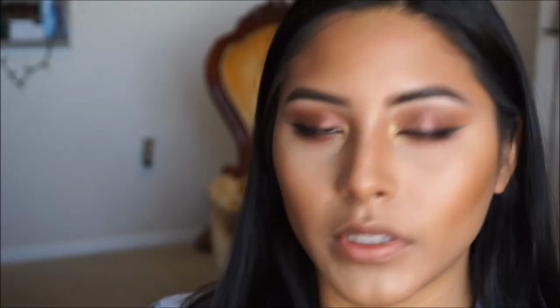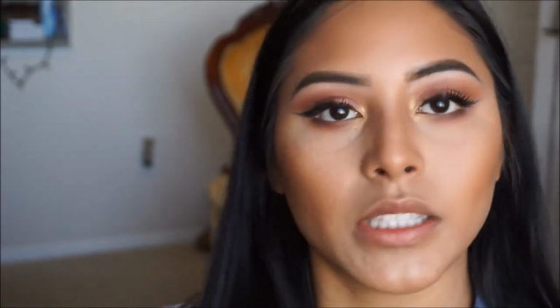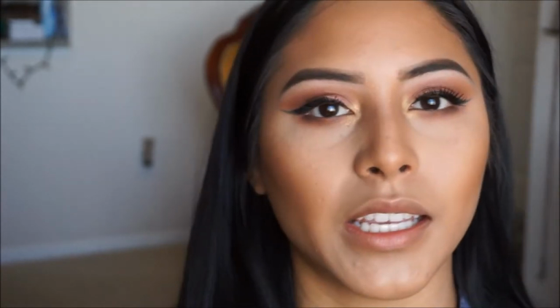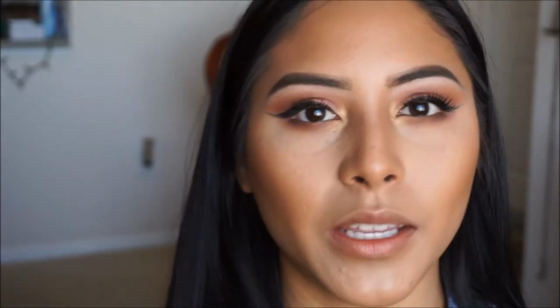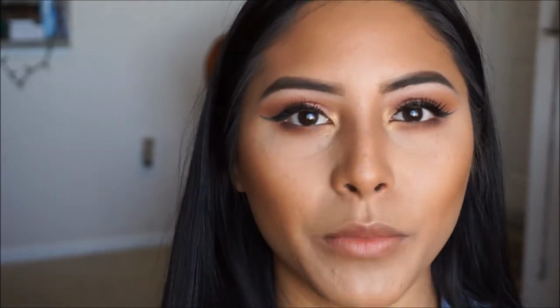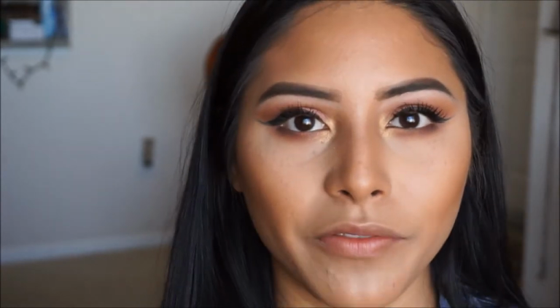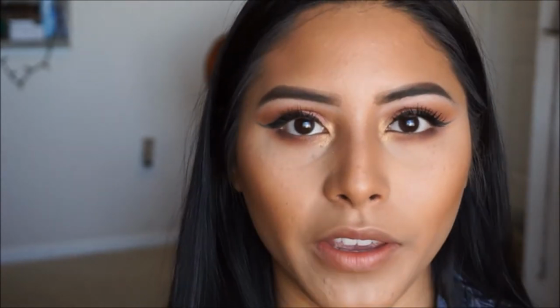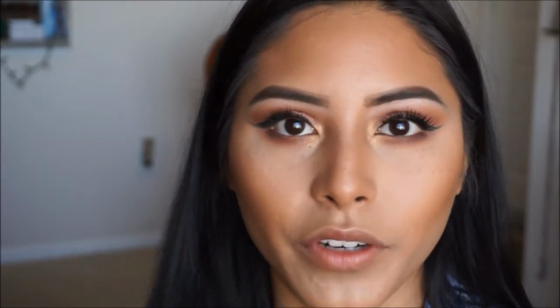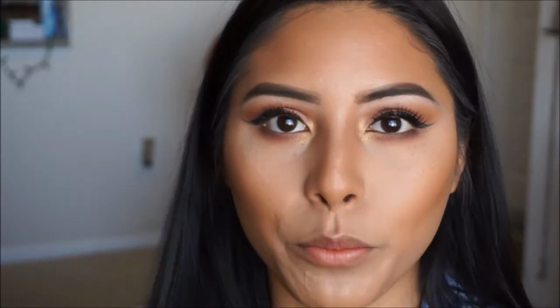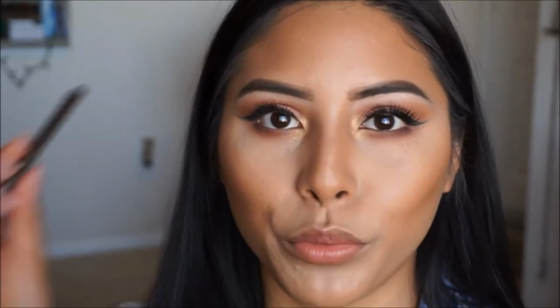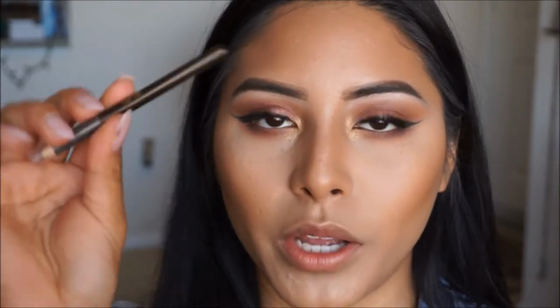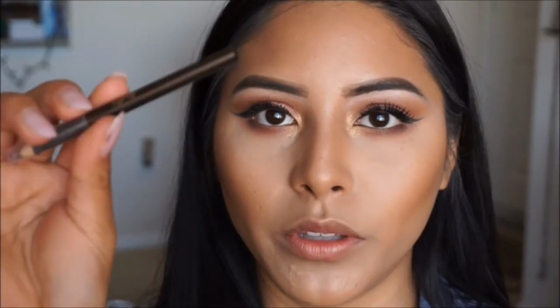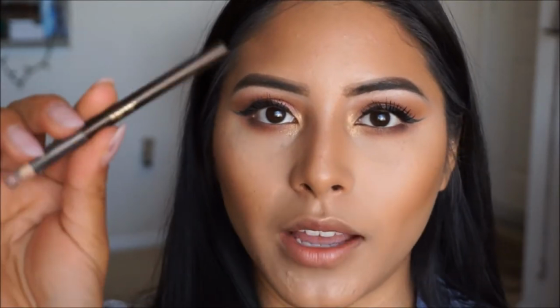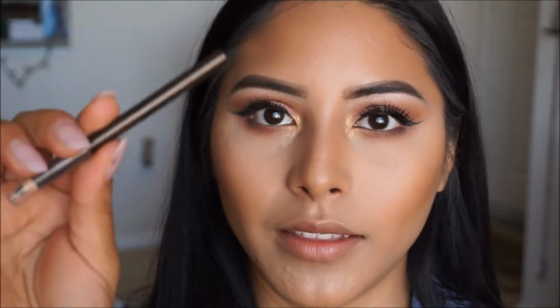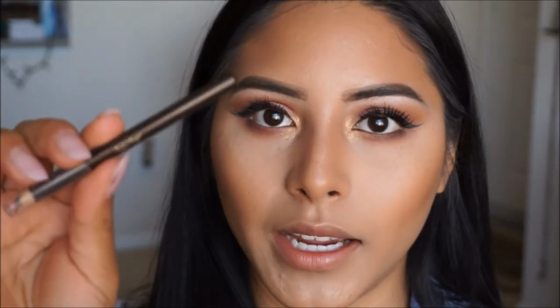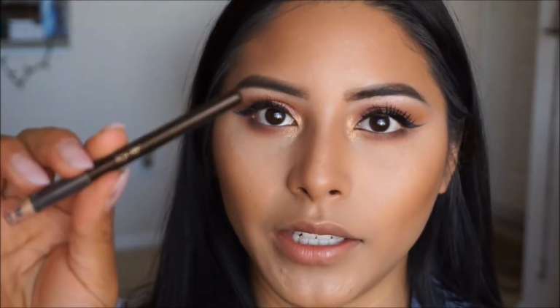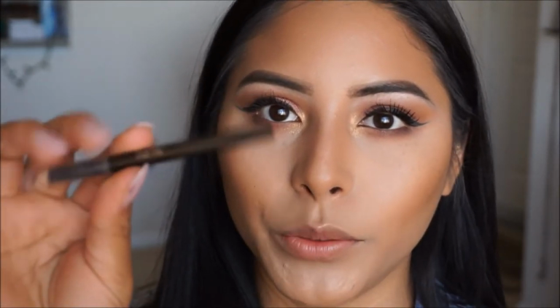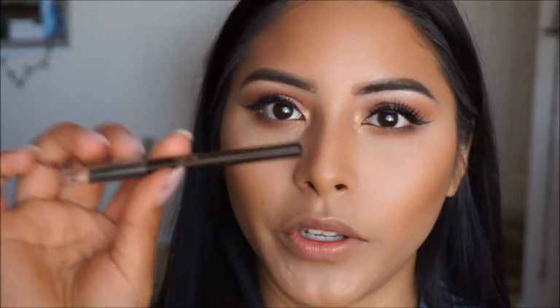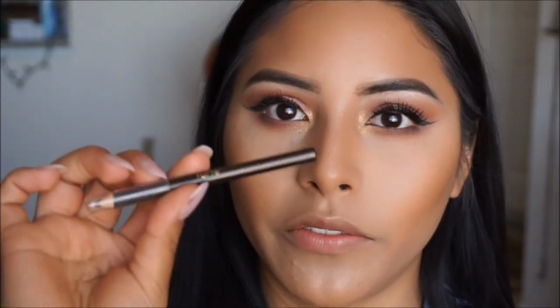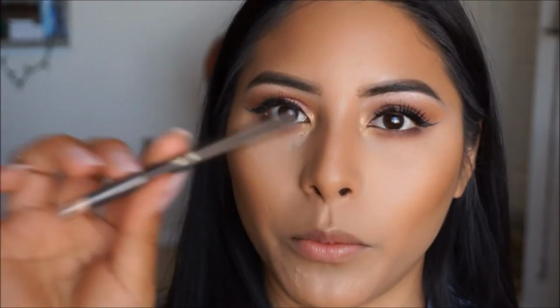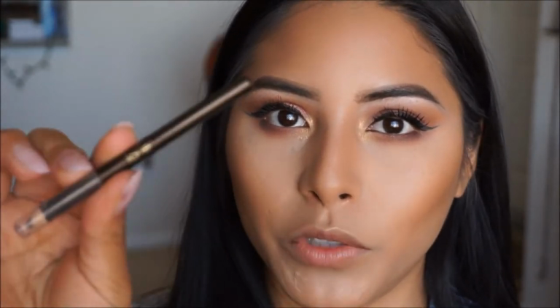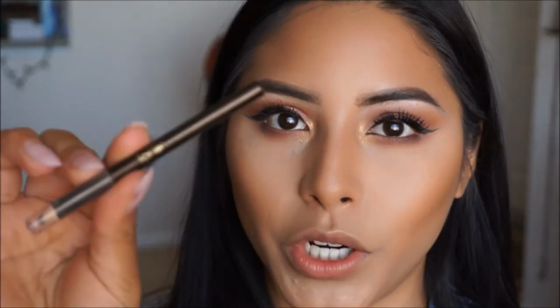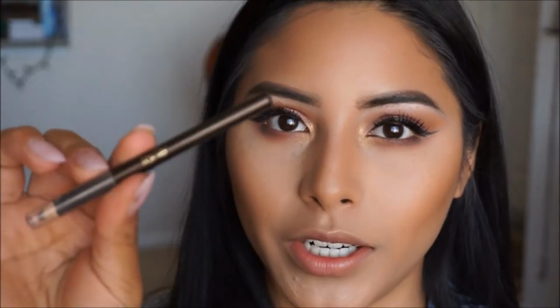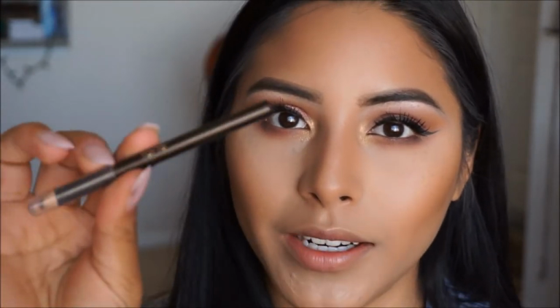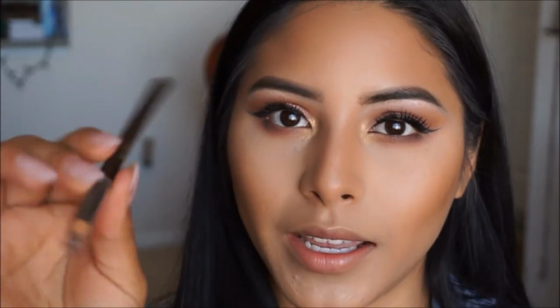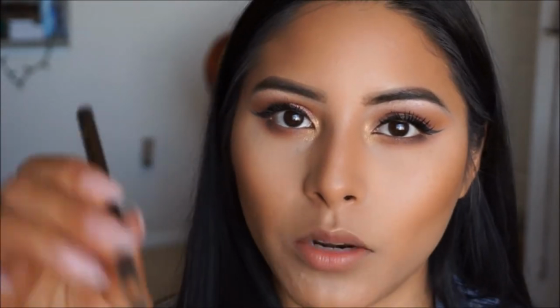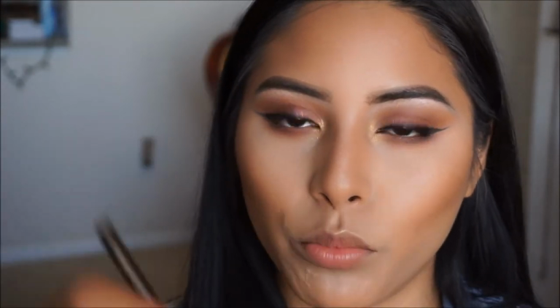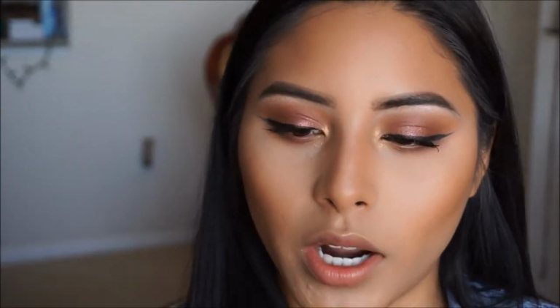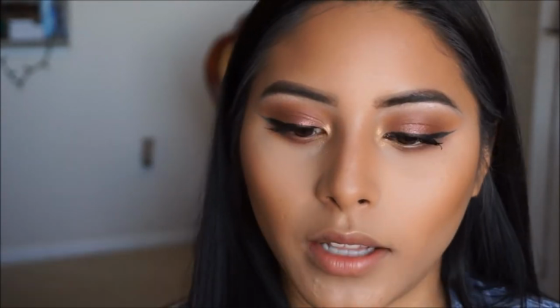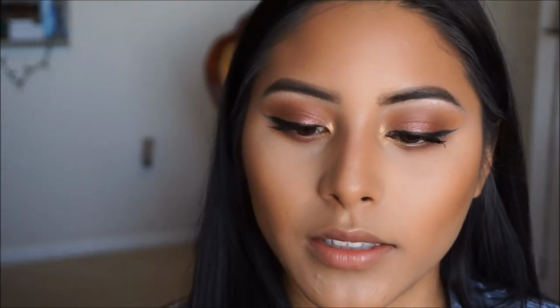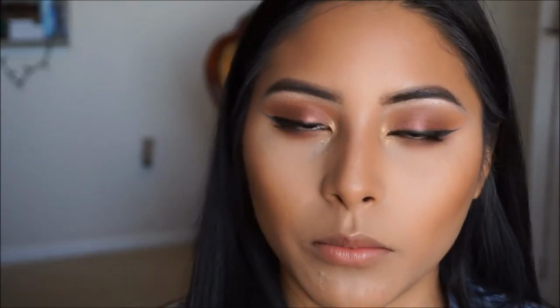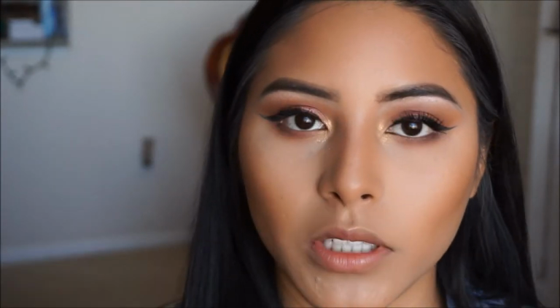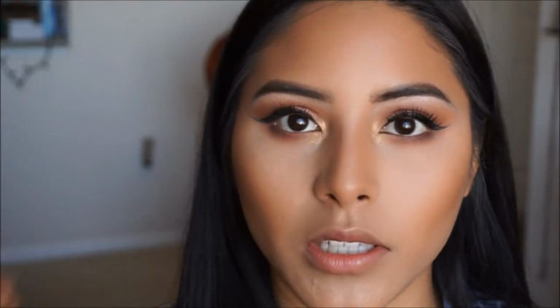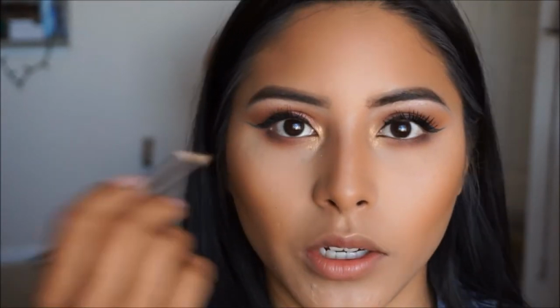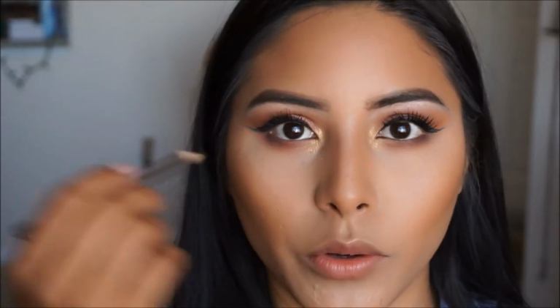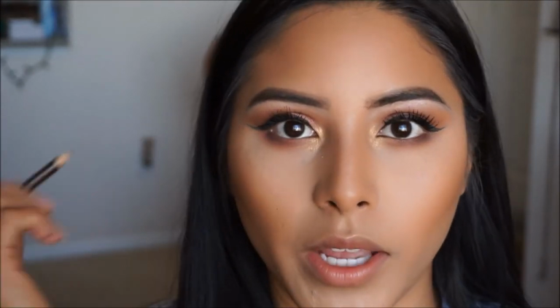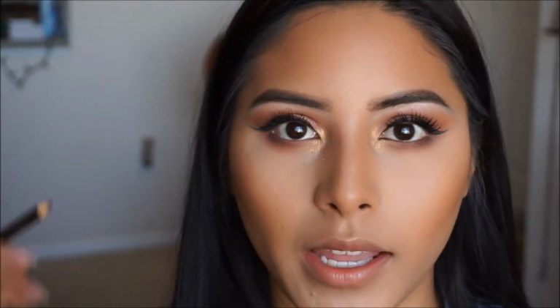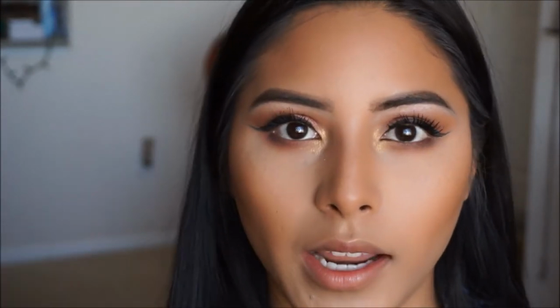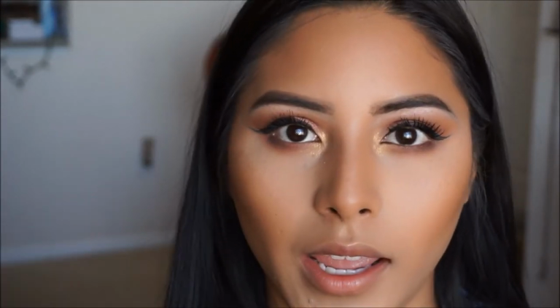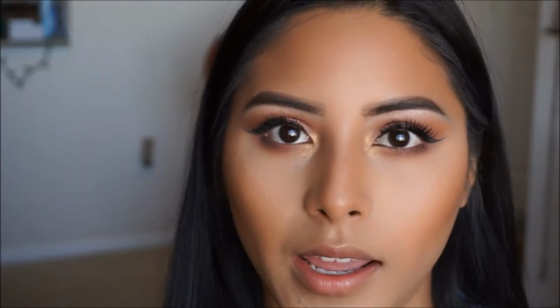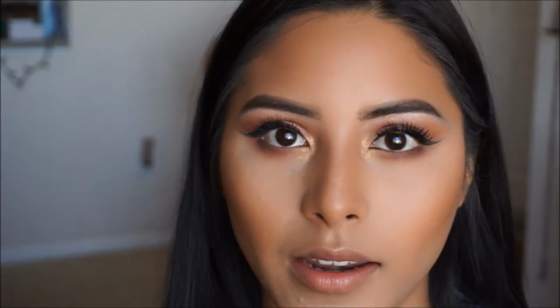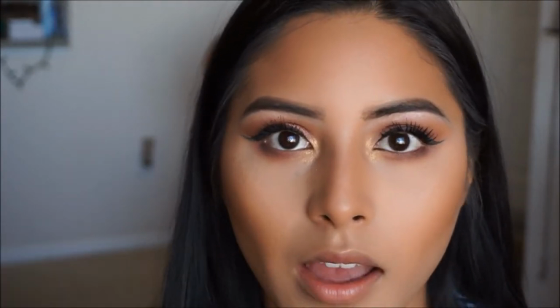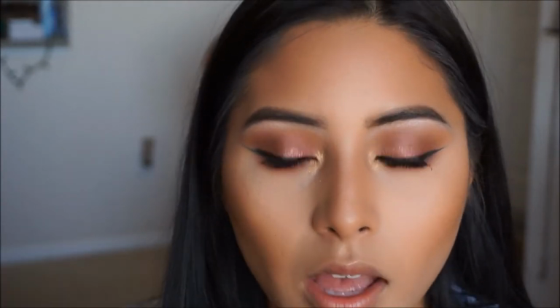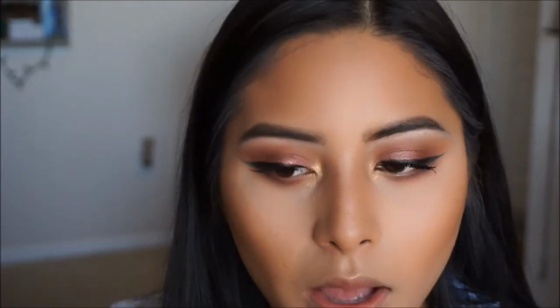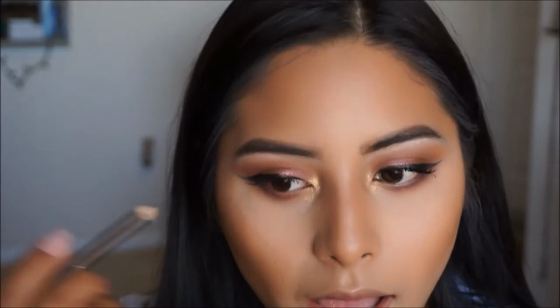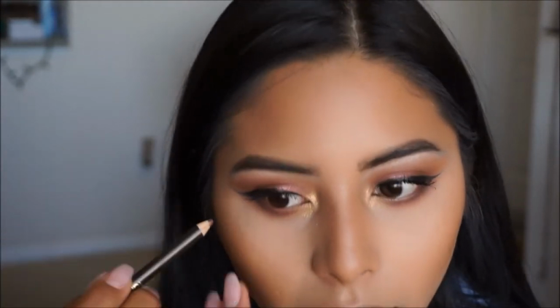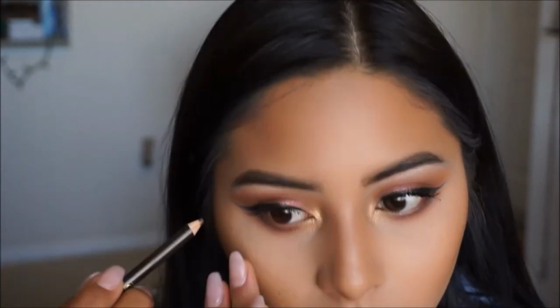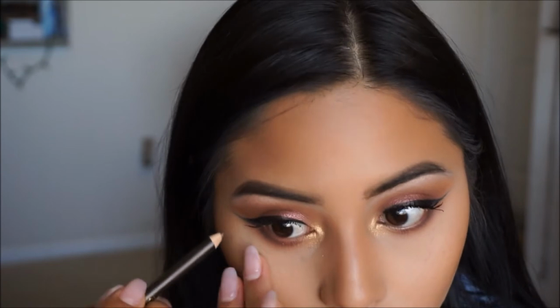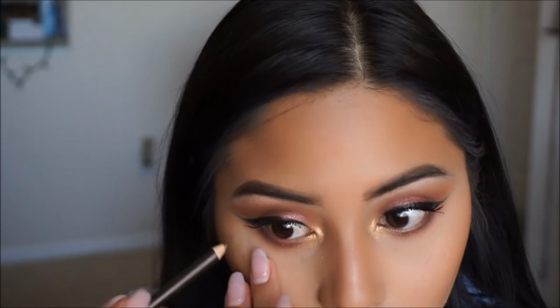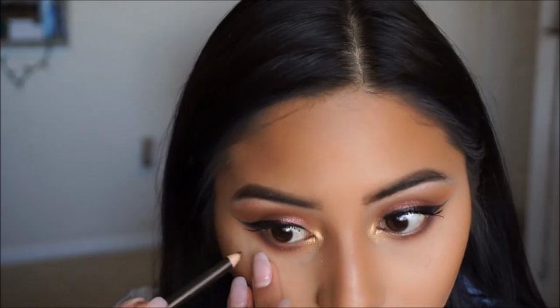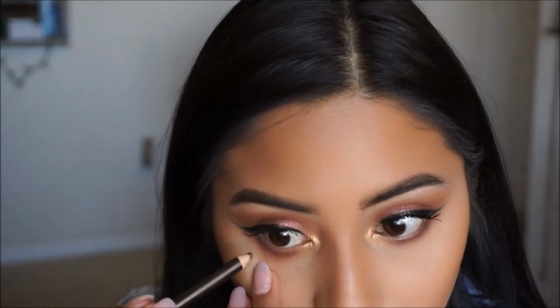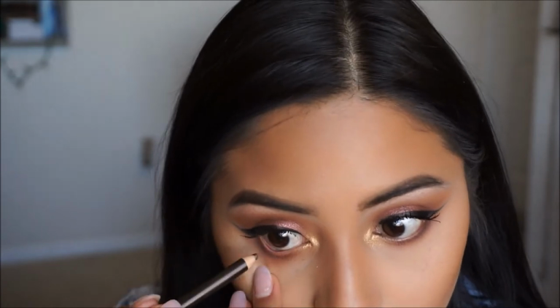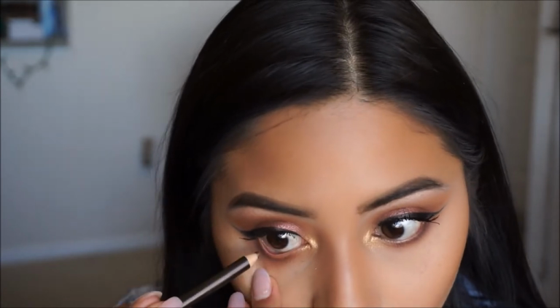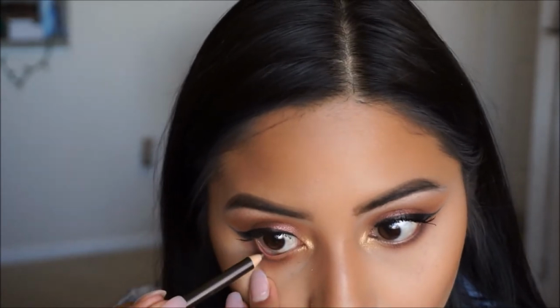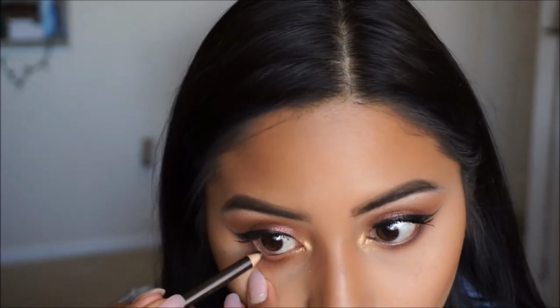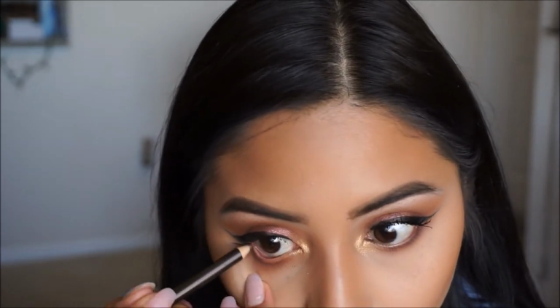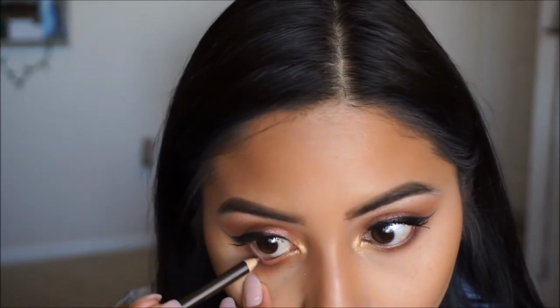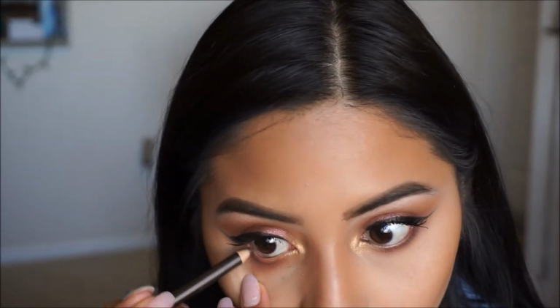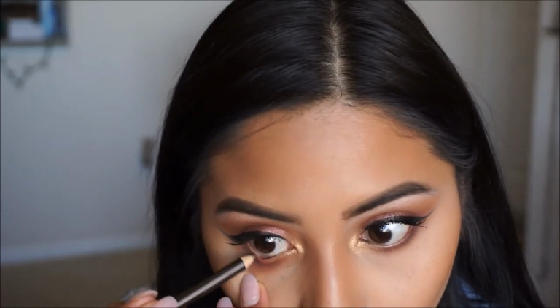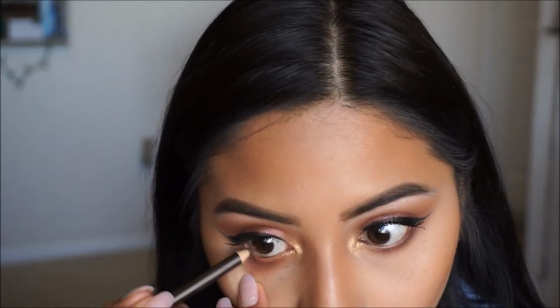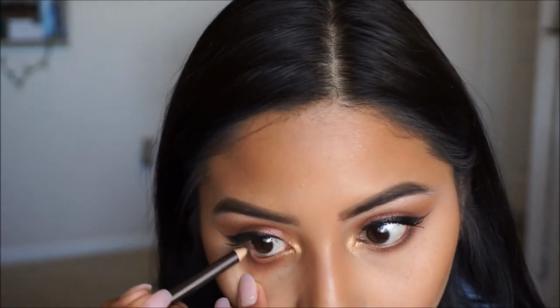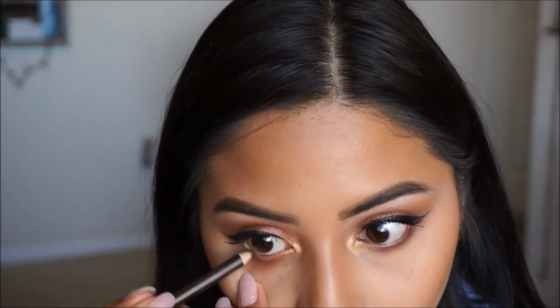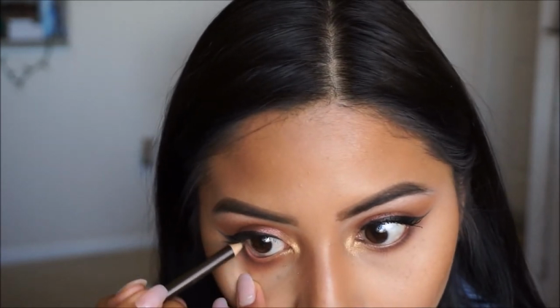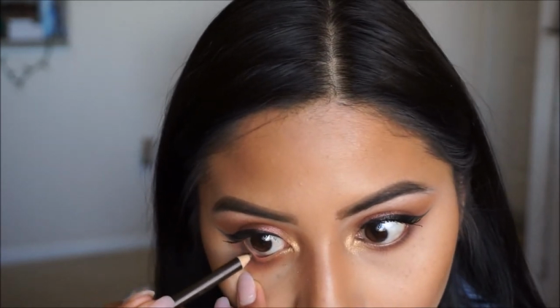Taking my favorite brown liner from Tarte in Bronze, I'm just going to go ahead and add a little bit of this onto the waterline.